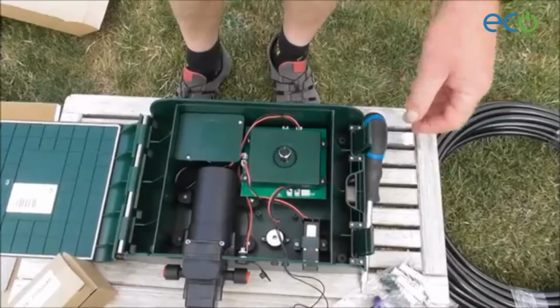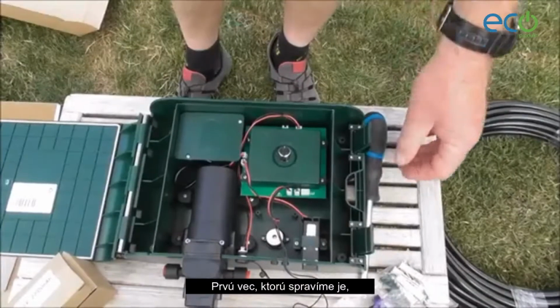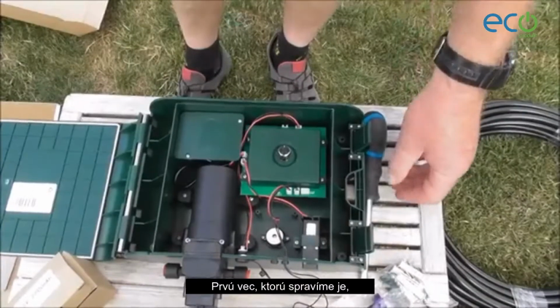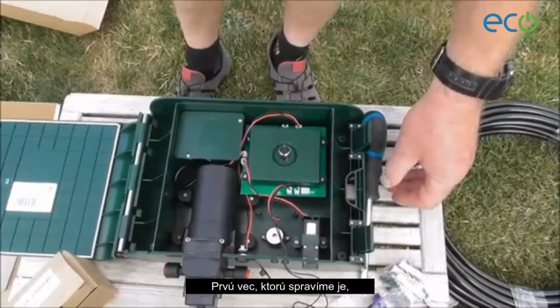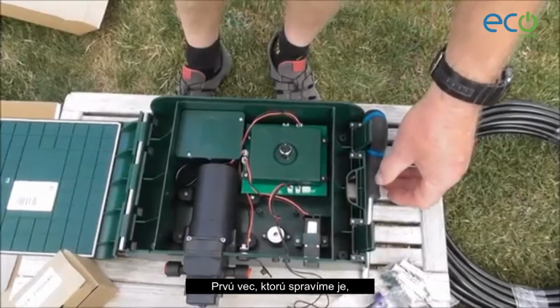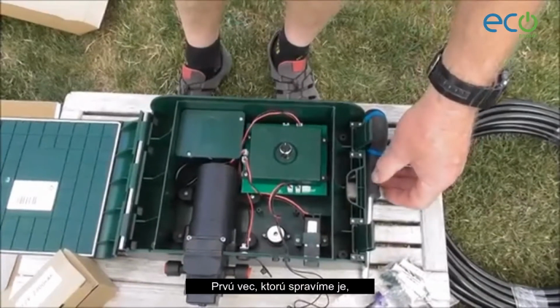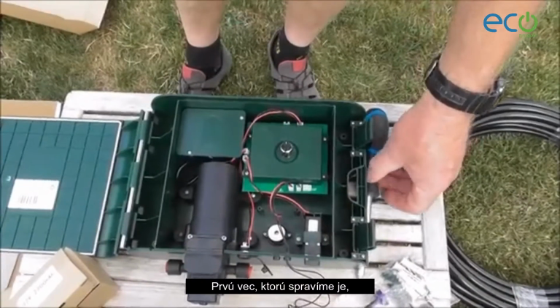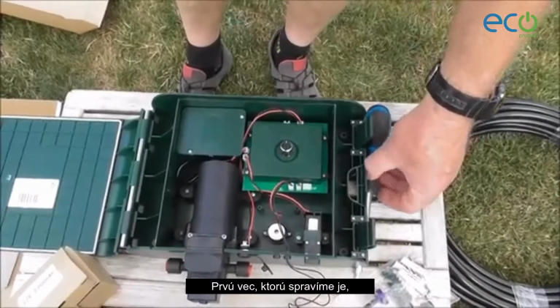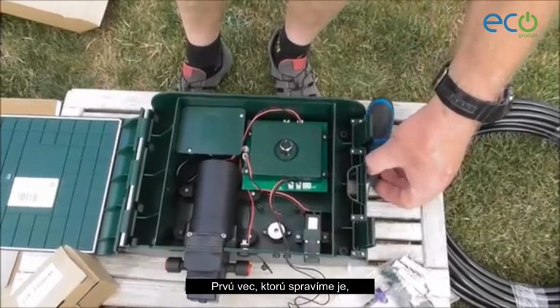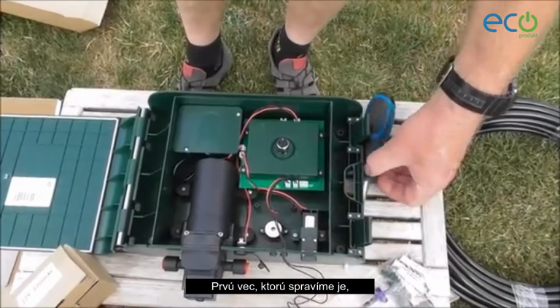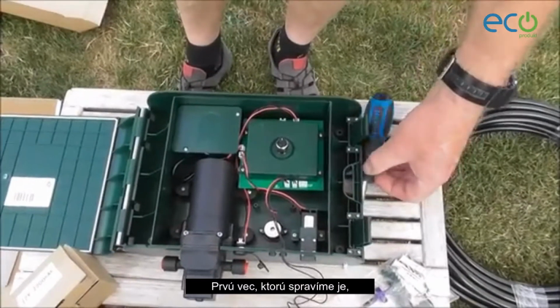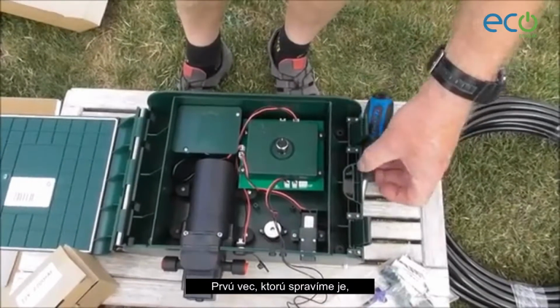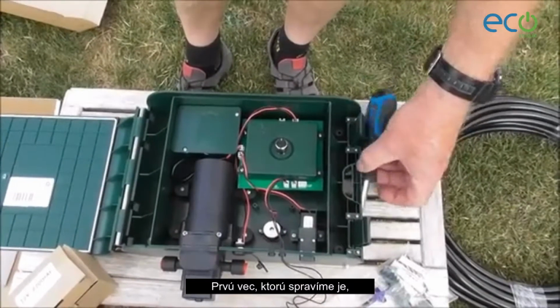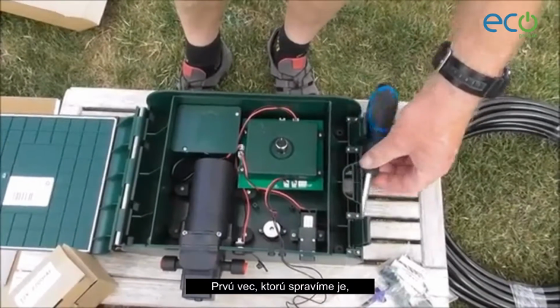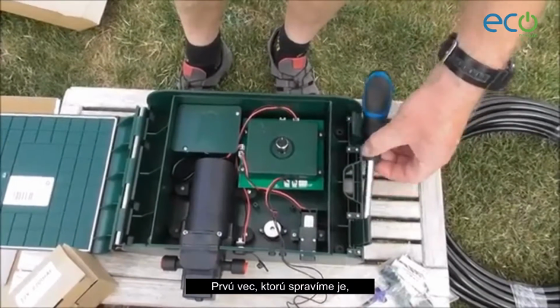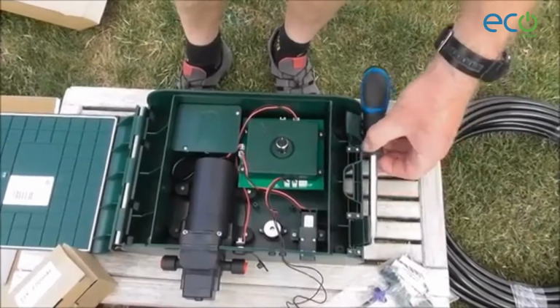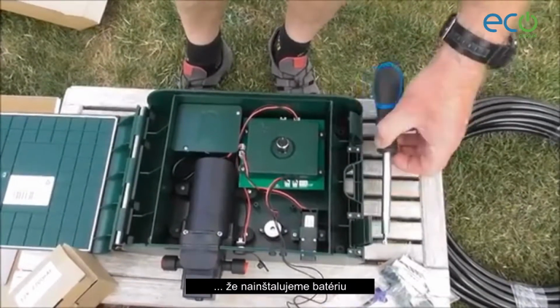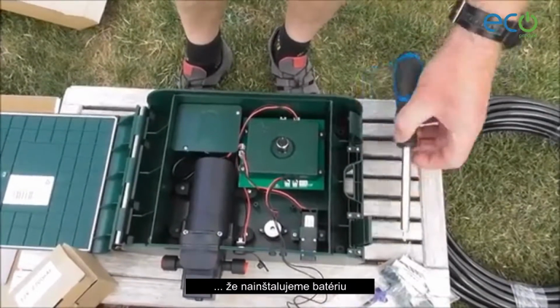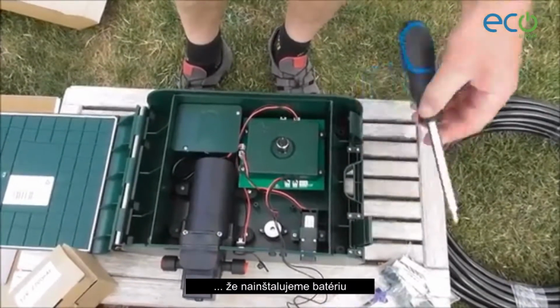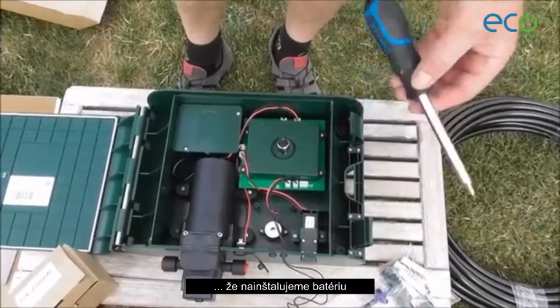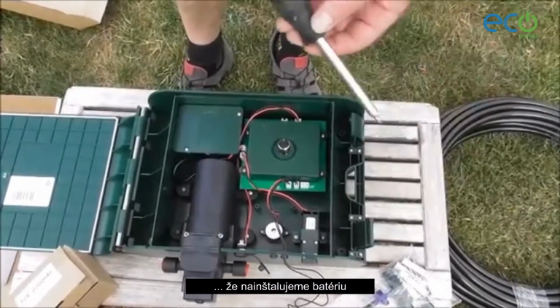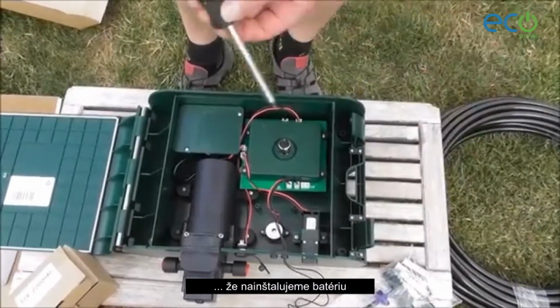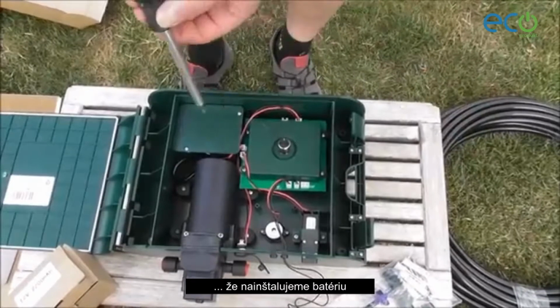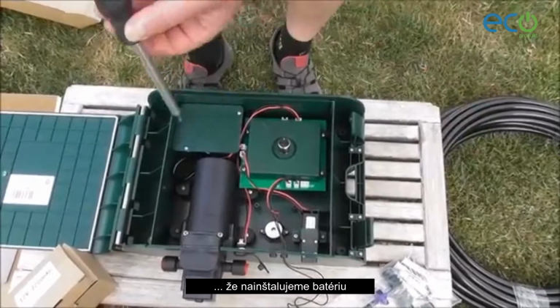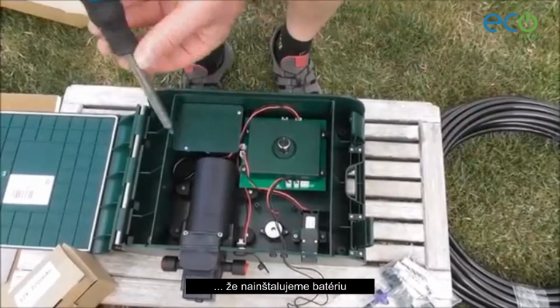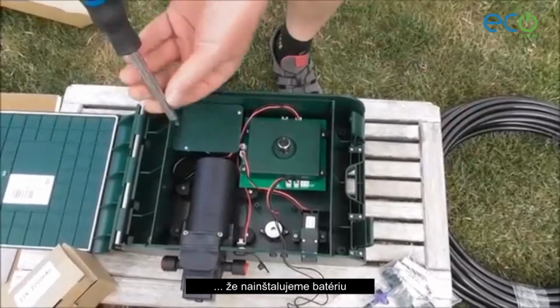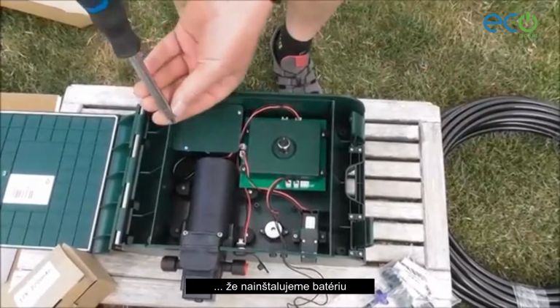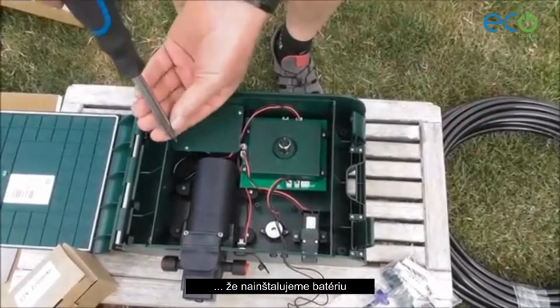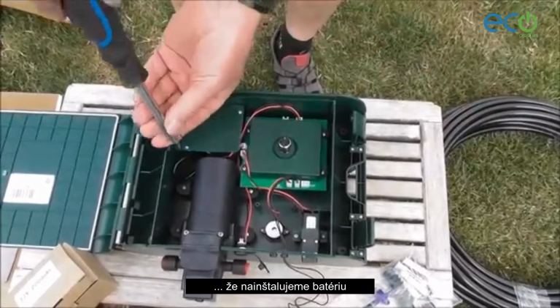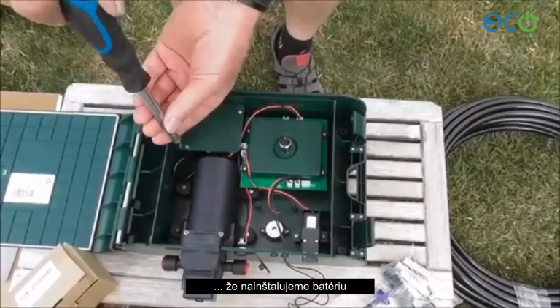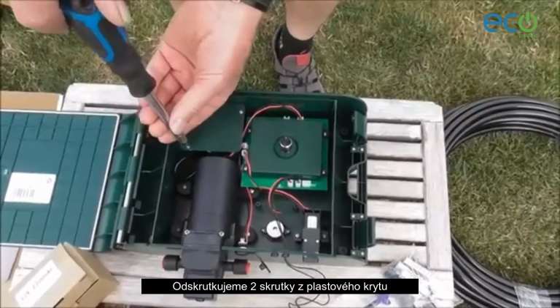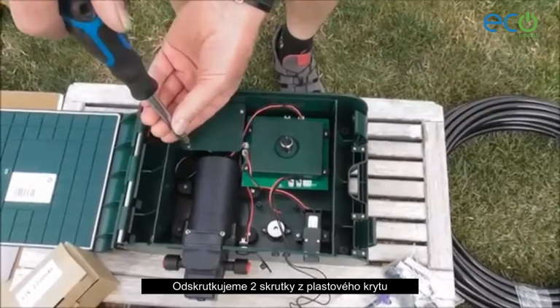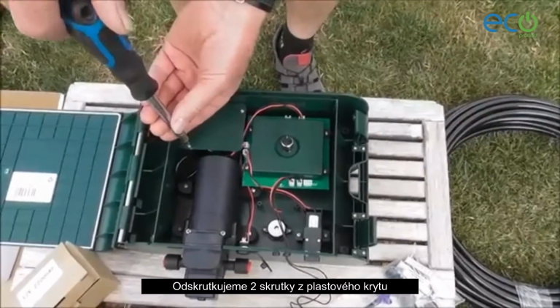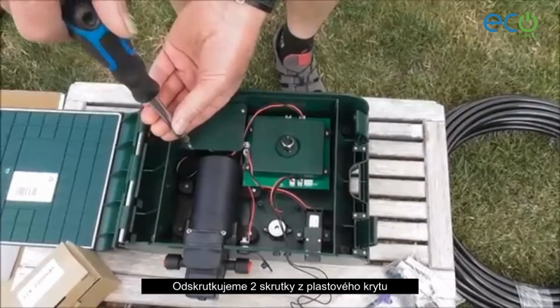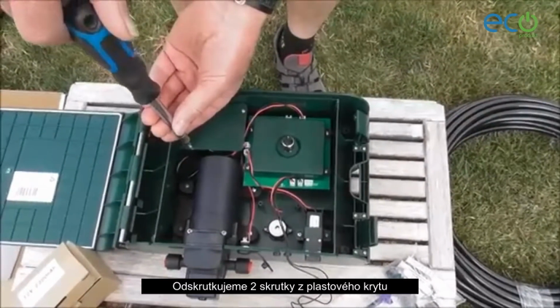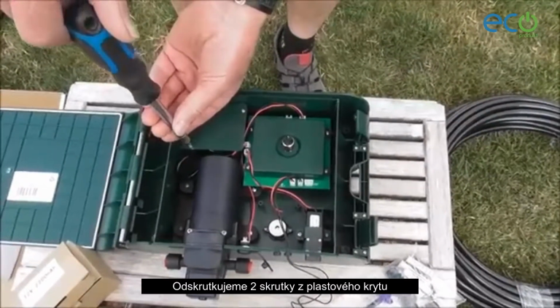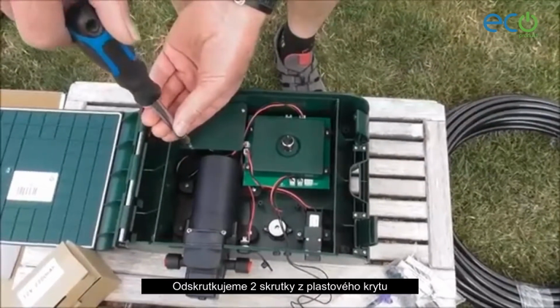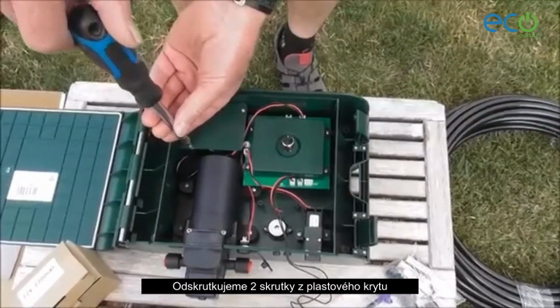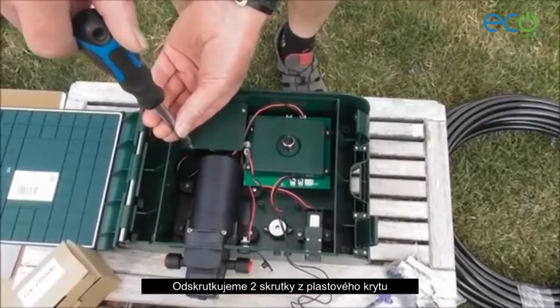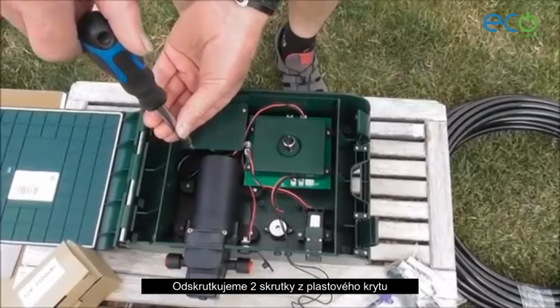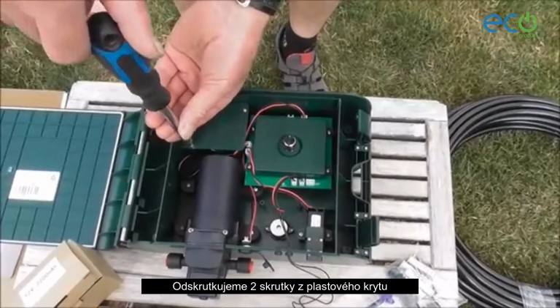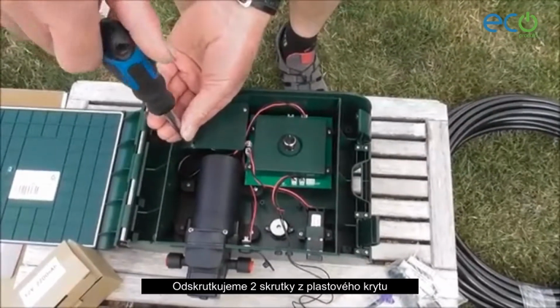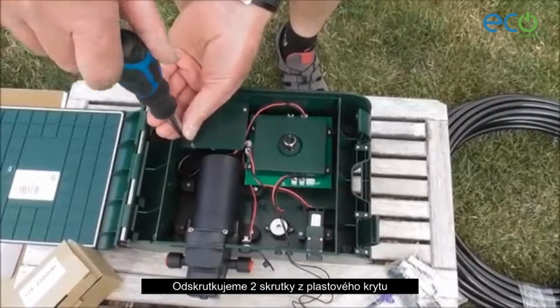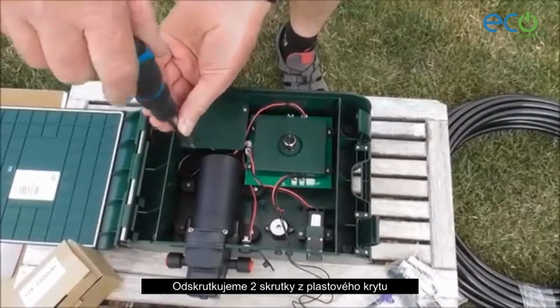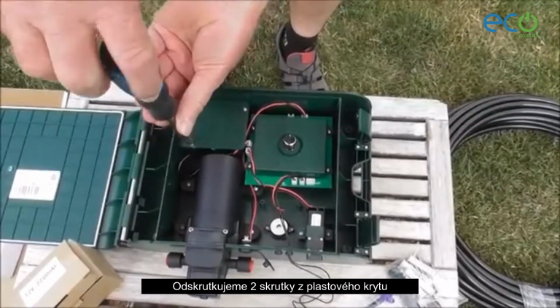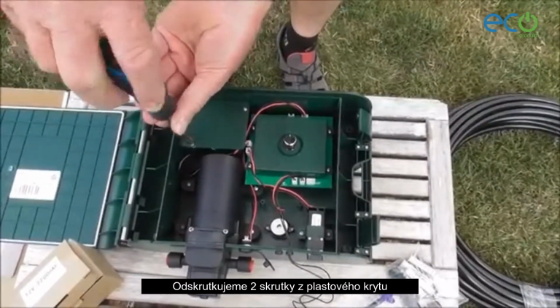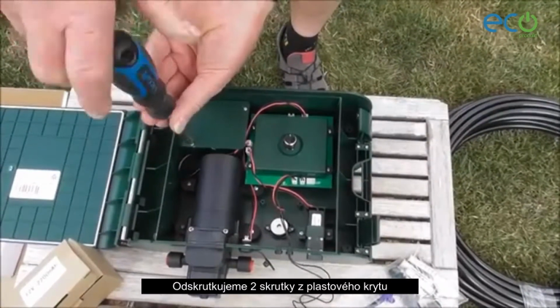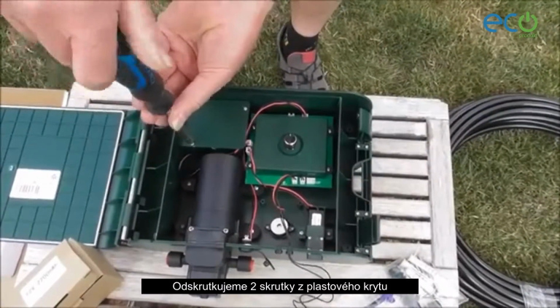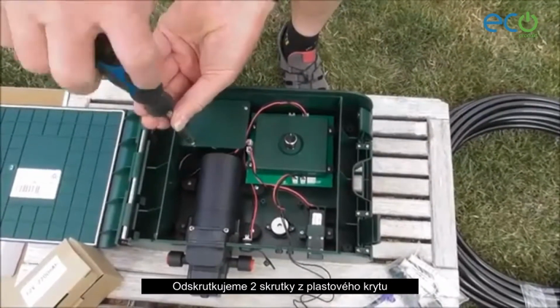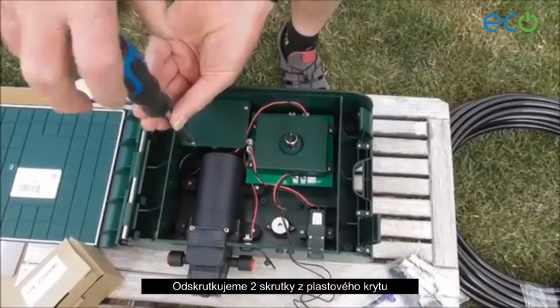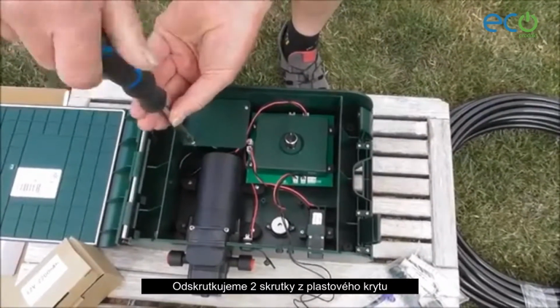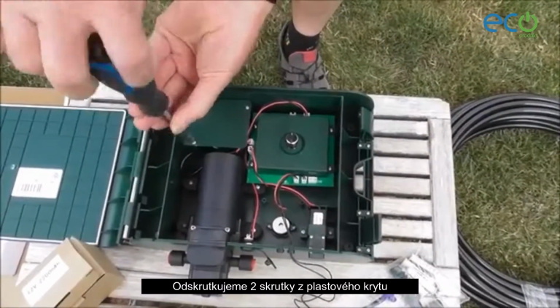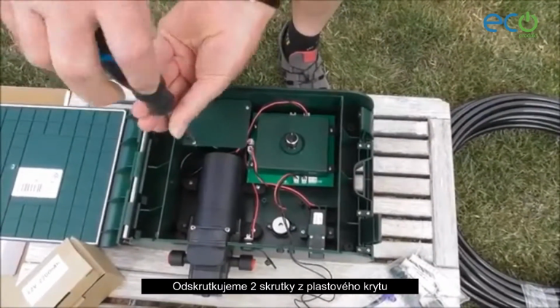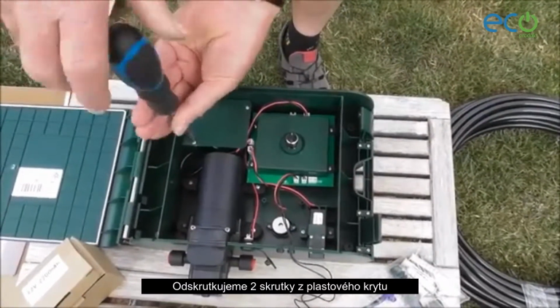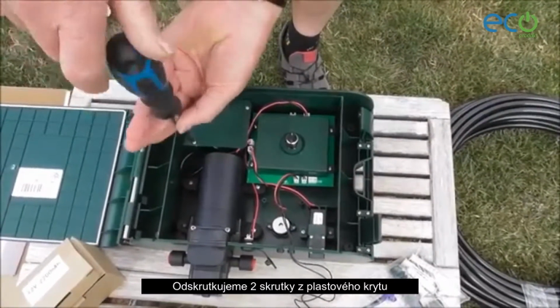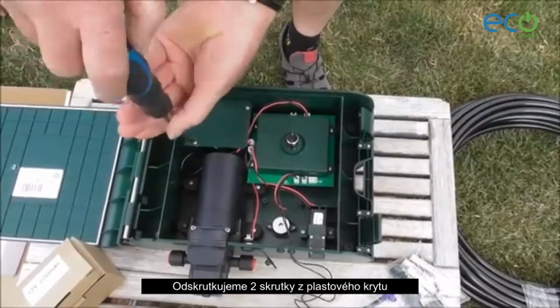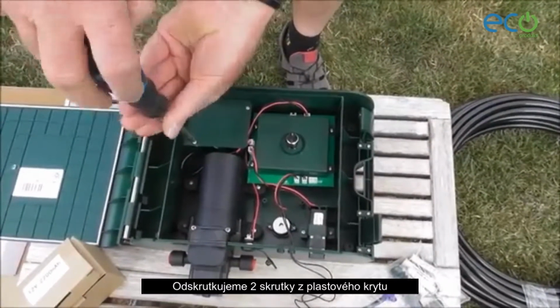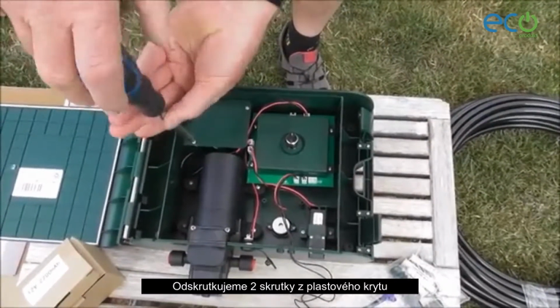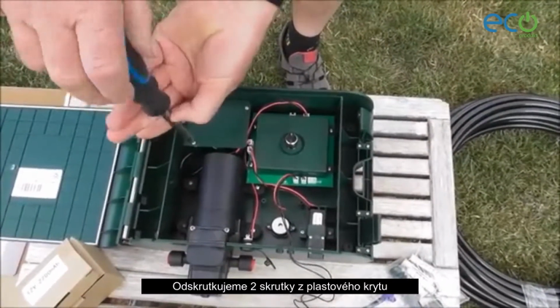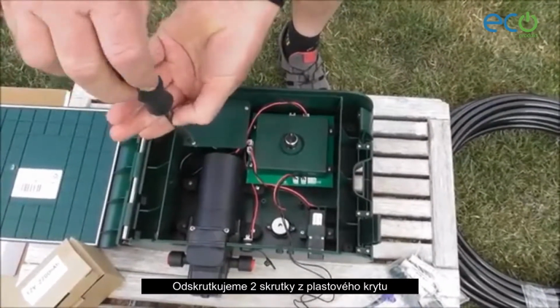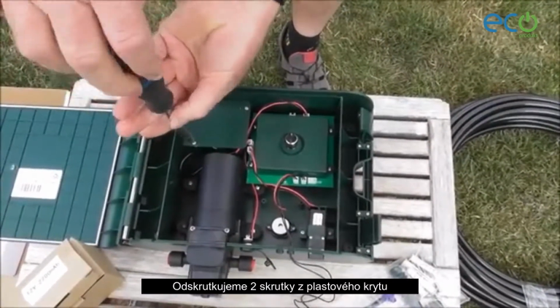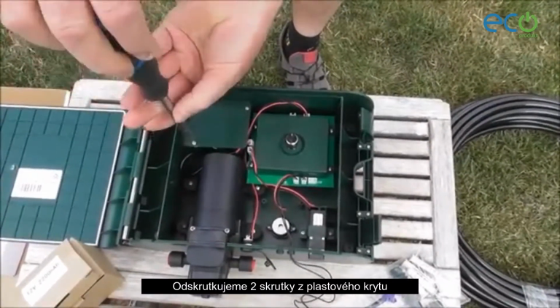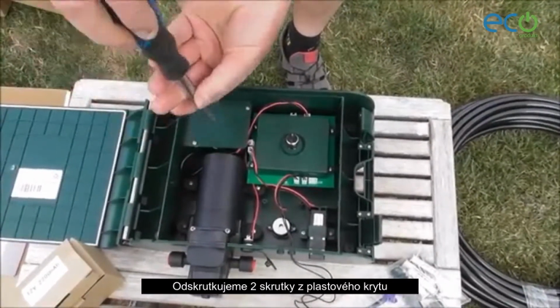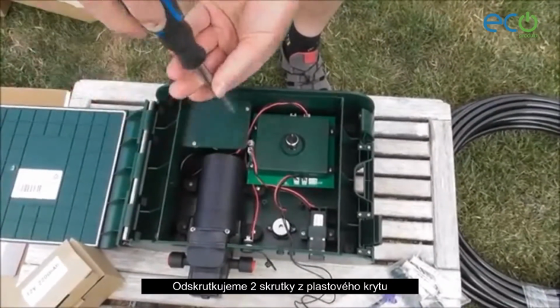The first thing I'm going to do is to install the battery. To do that we need to remove the two screws from this plastic cover.